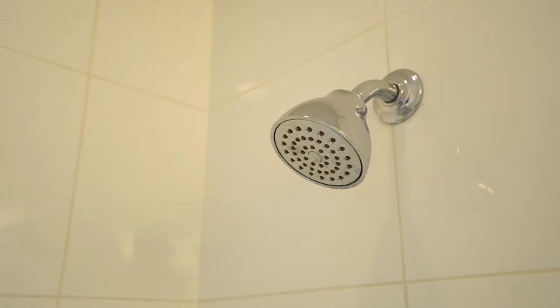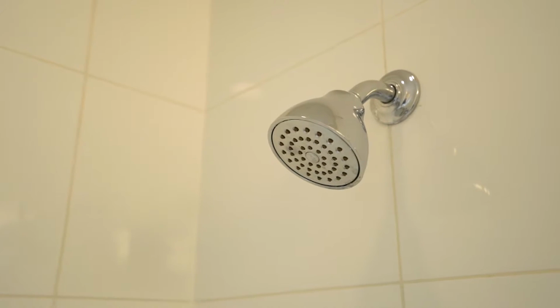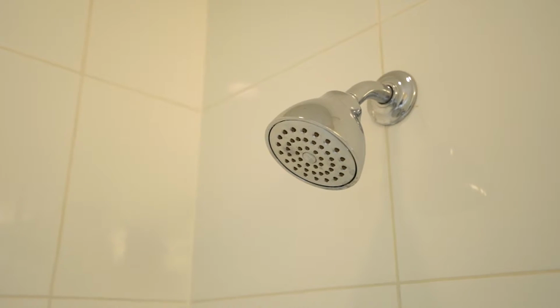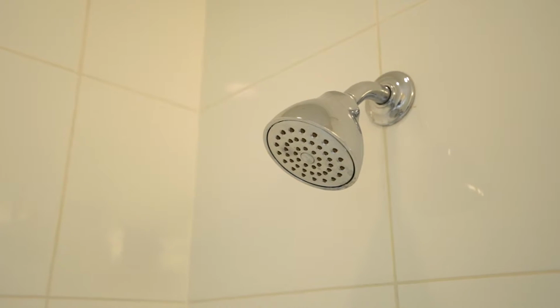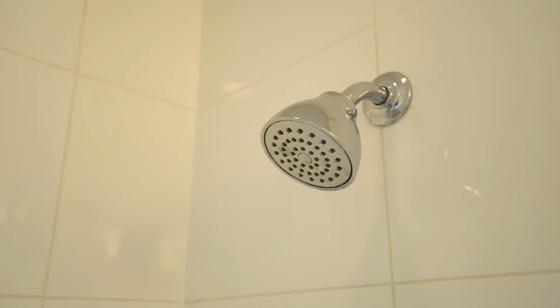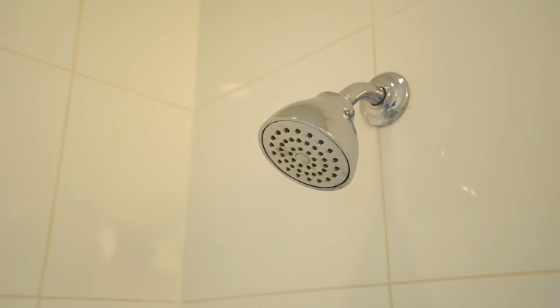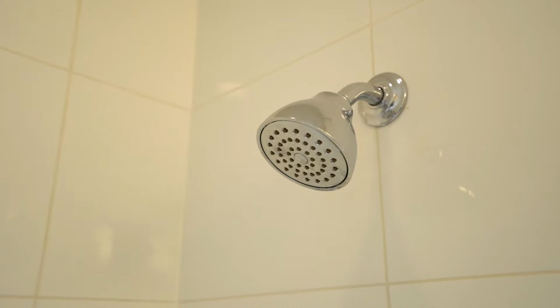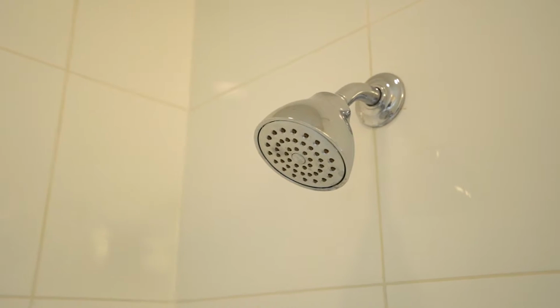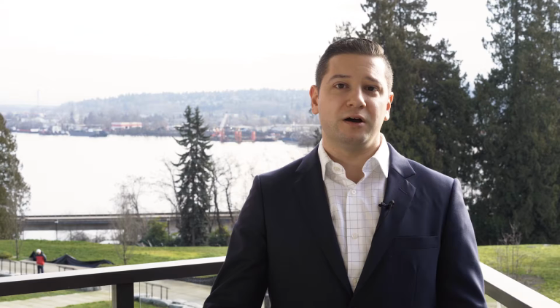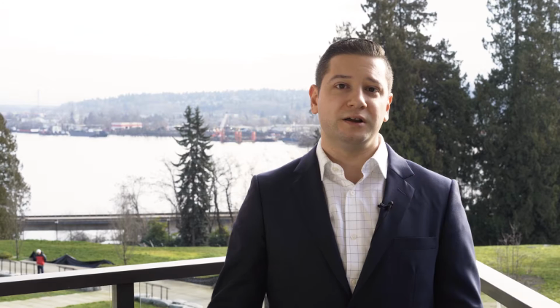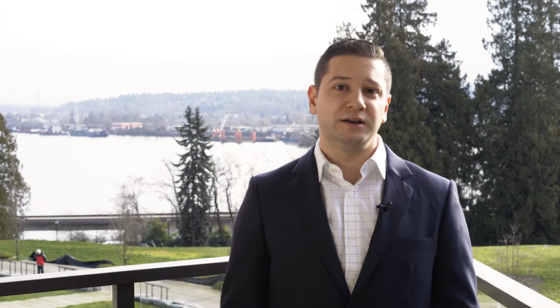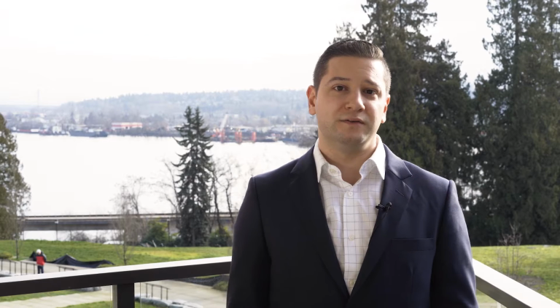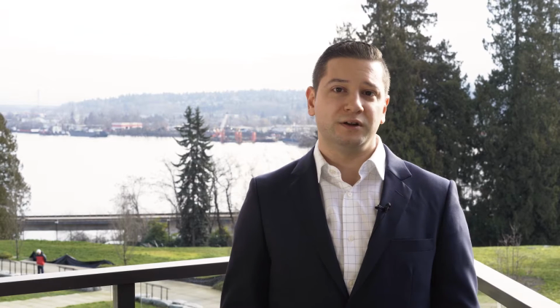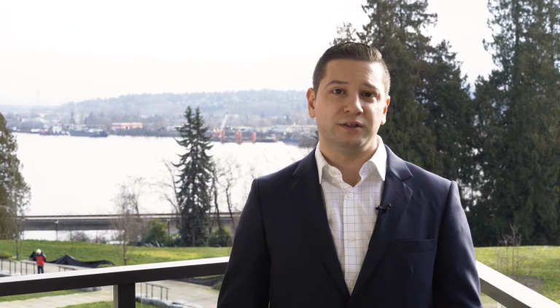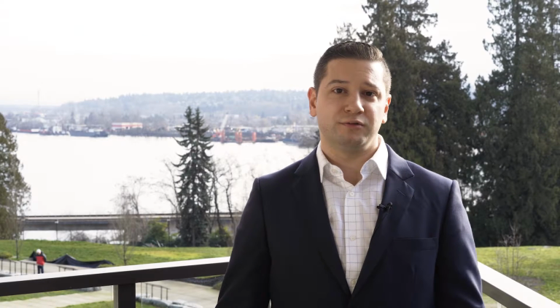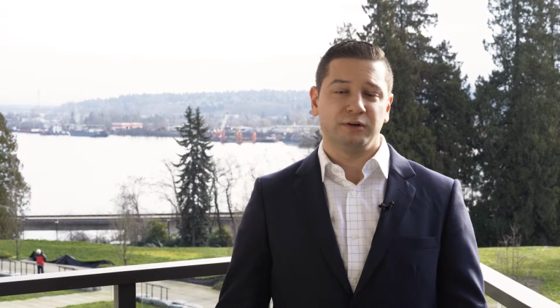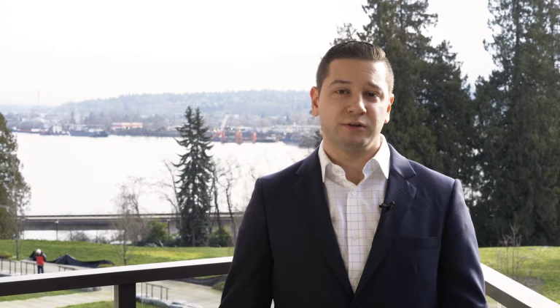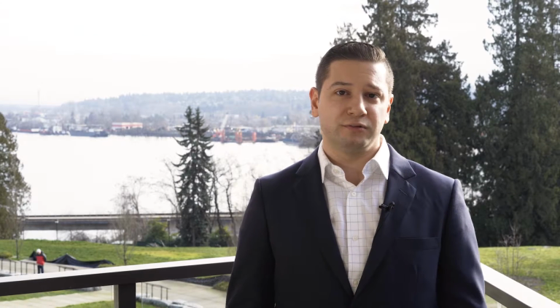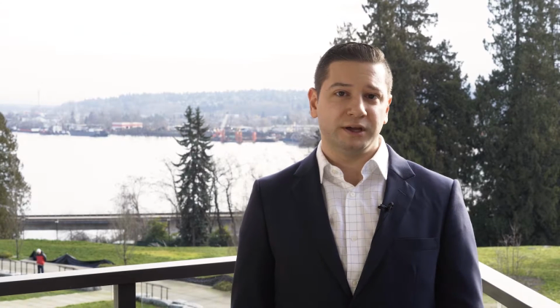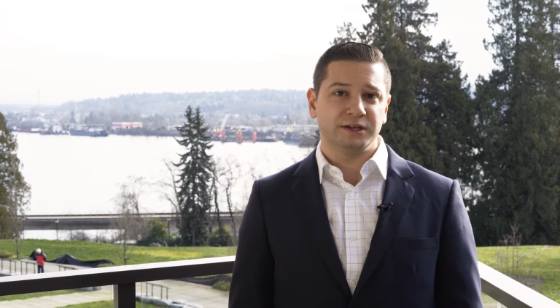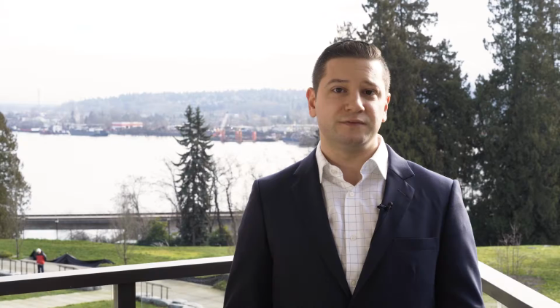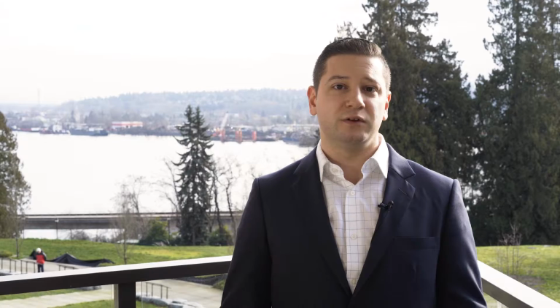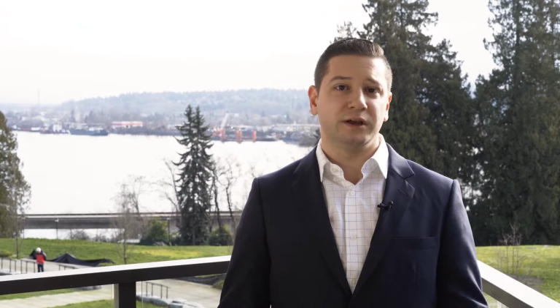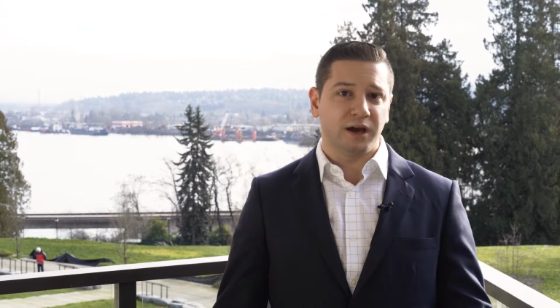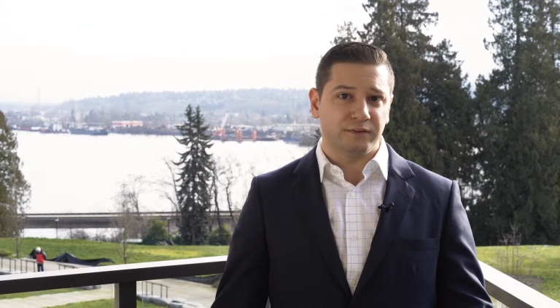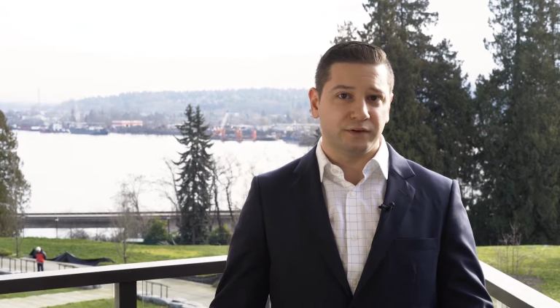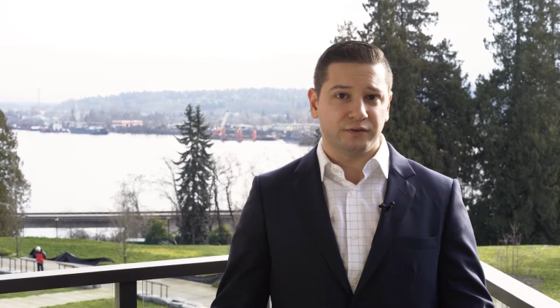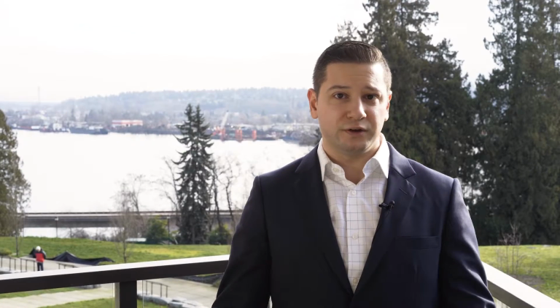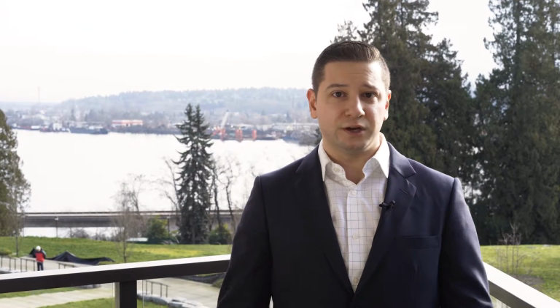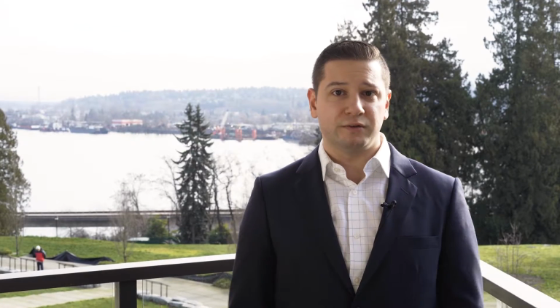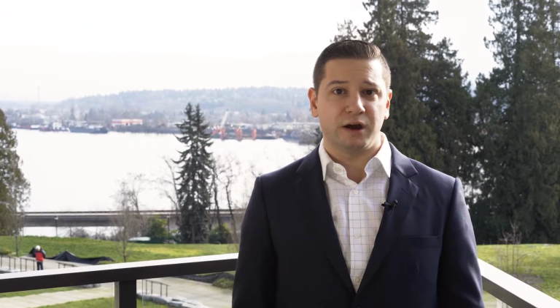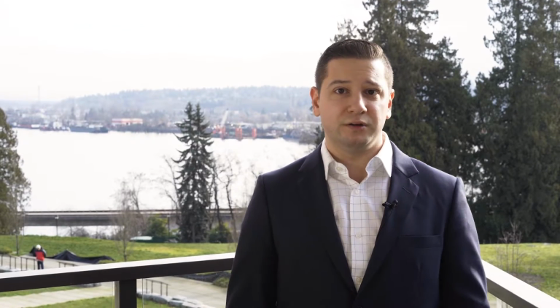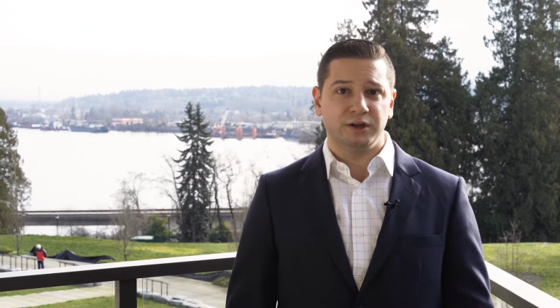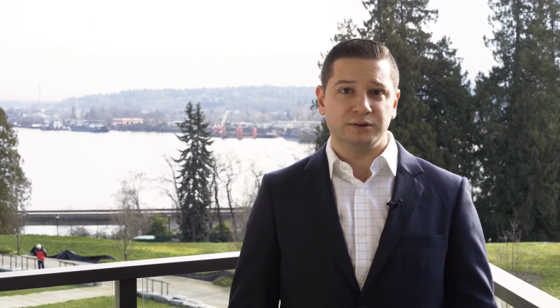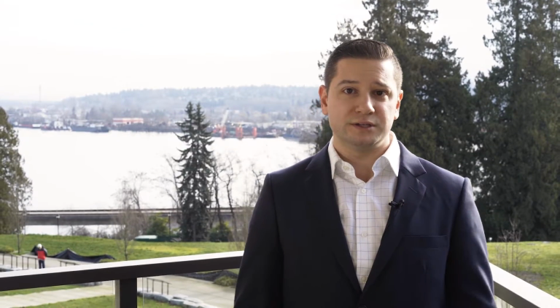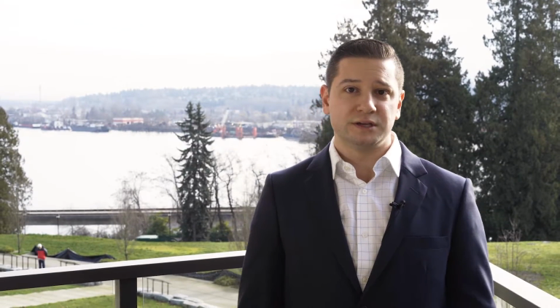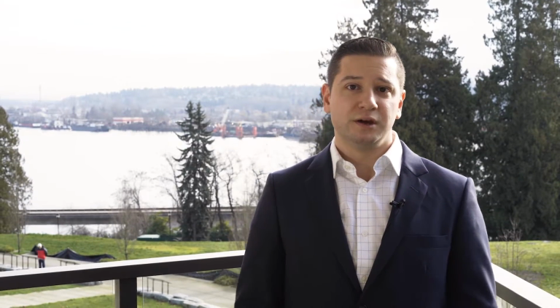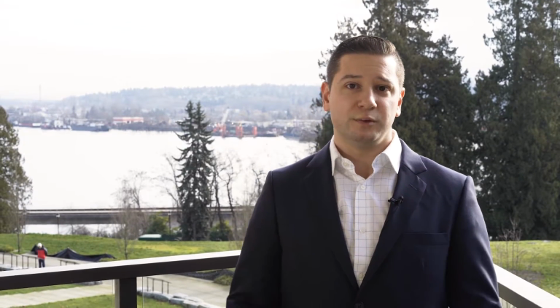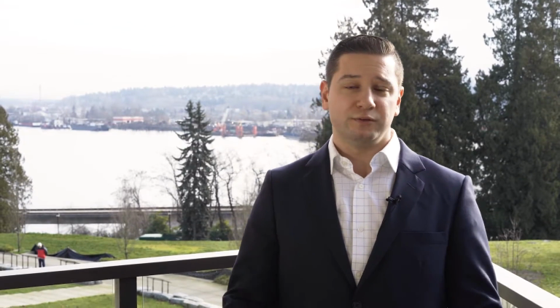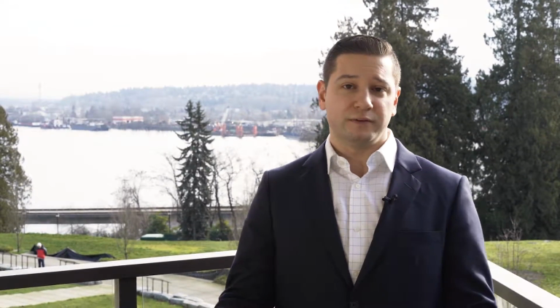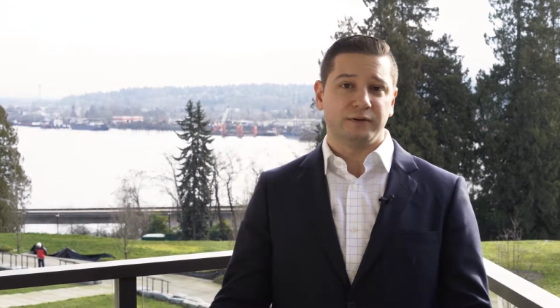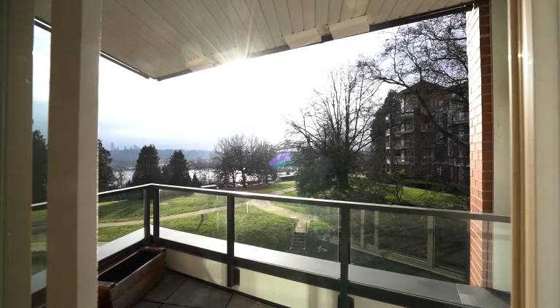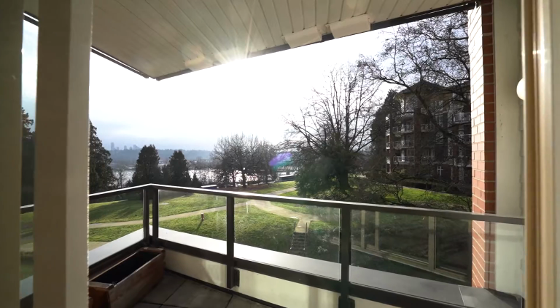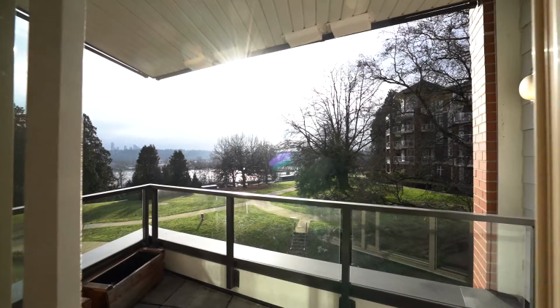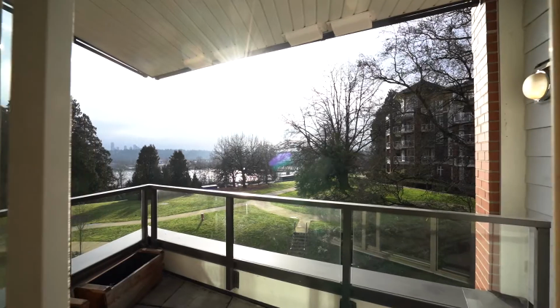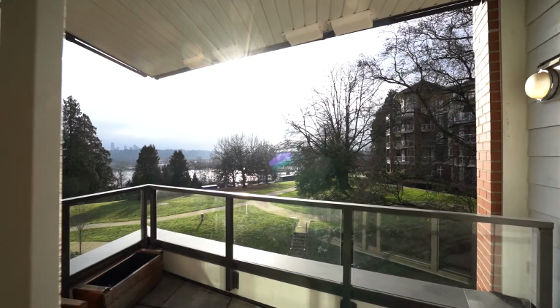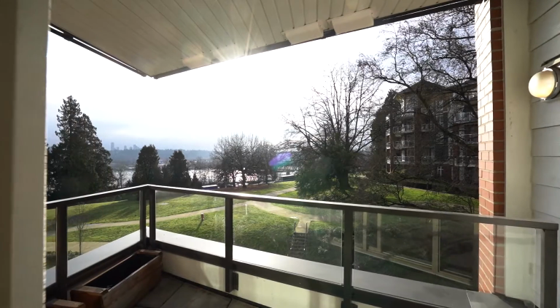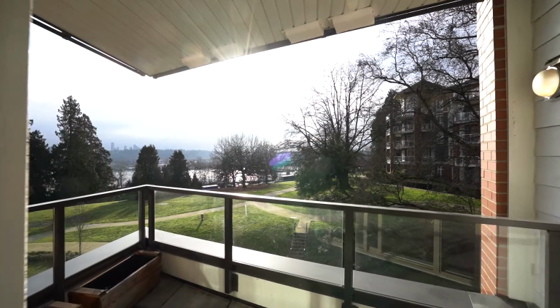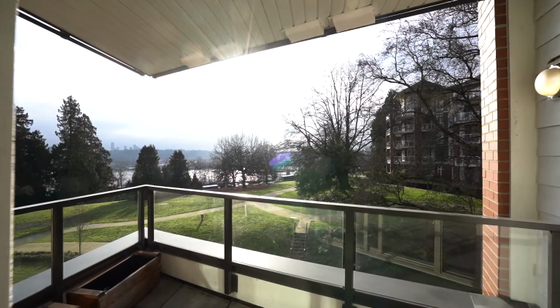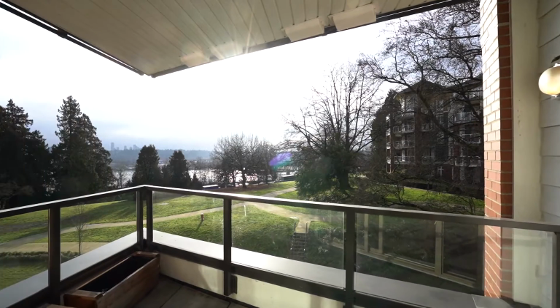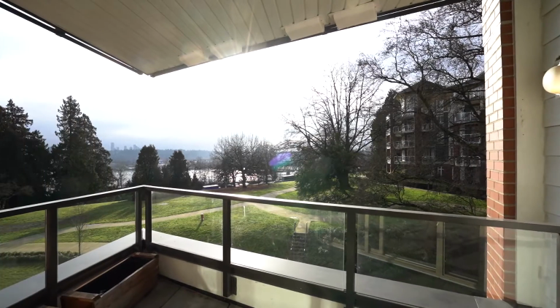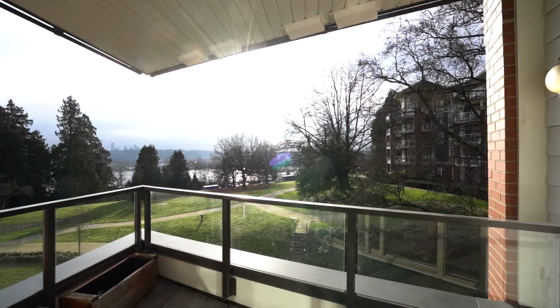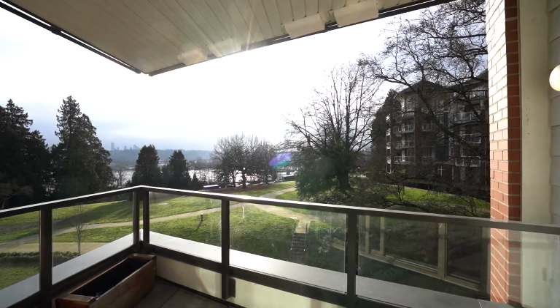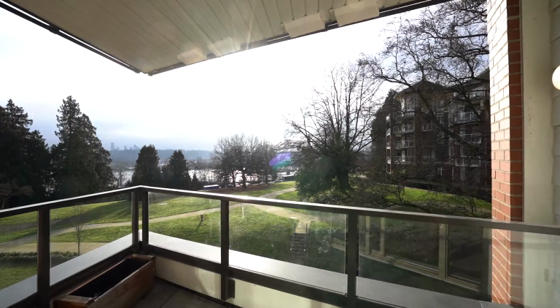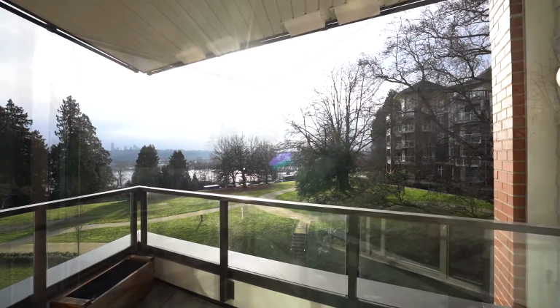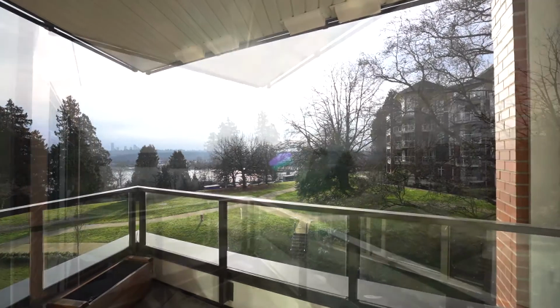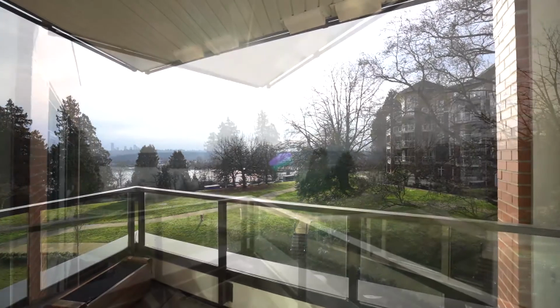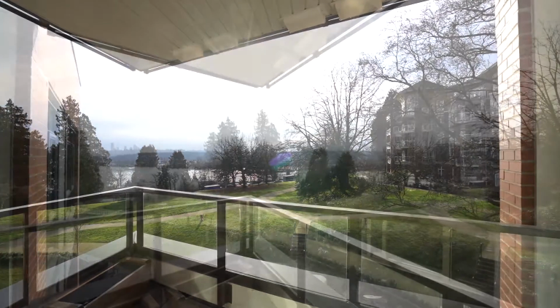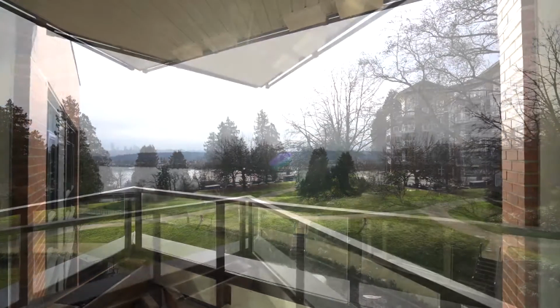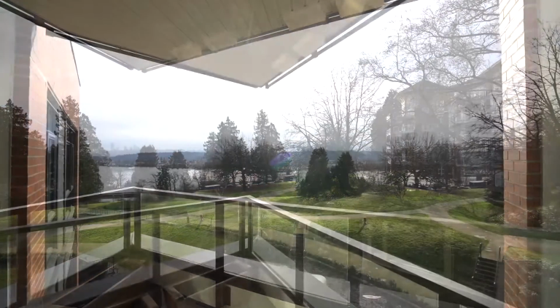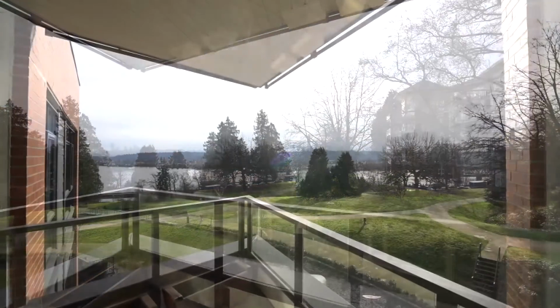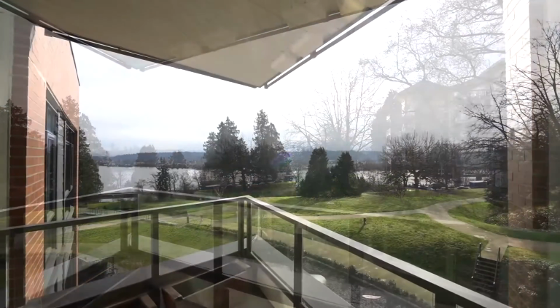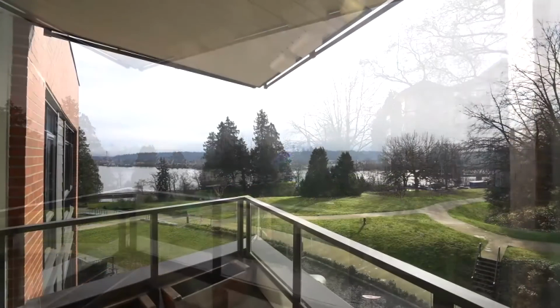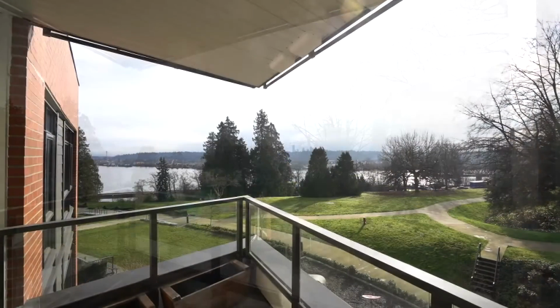I'm here on the balcony of unit 303. It's fully covered for year-round use with river views behind me, and large enough for your barbecue as well.